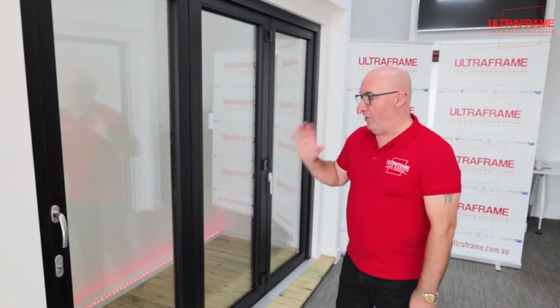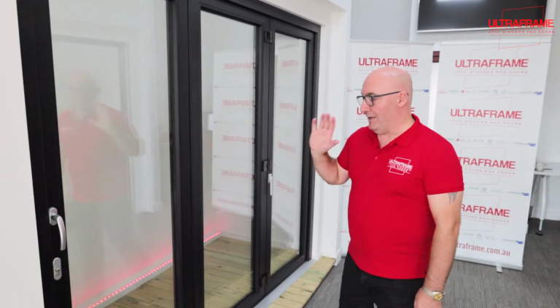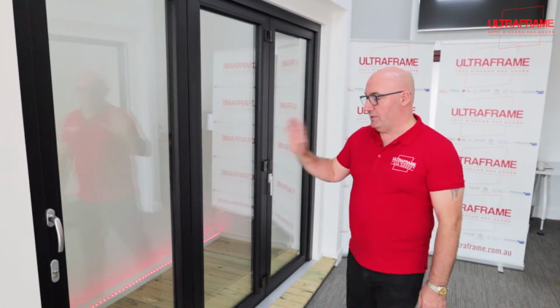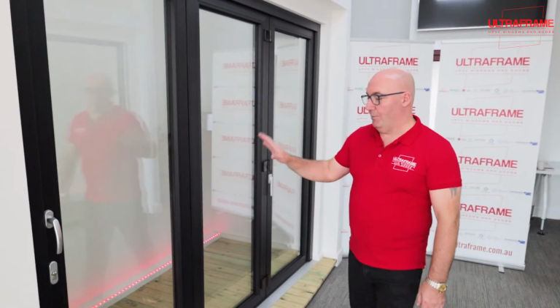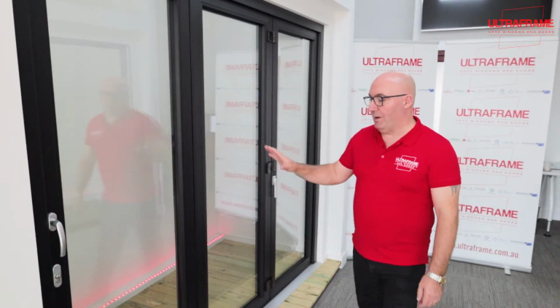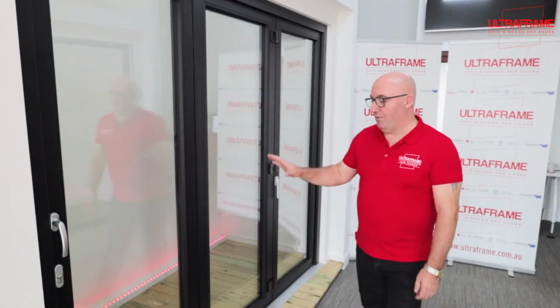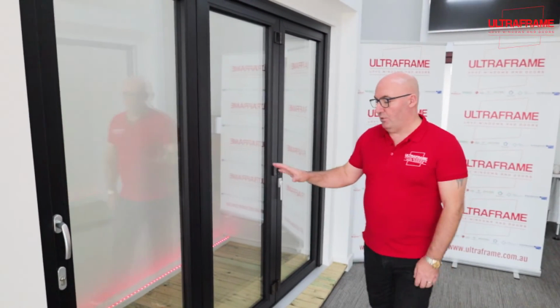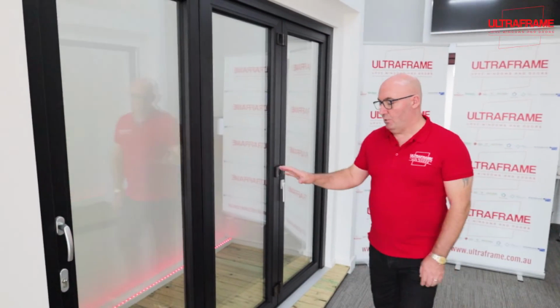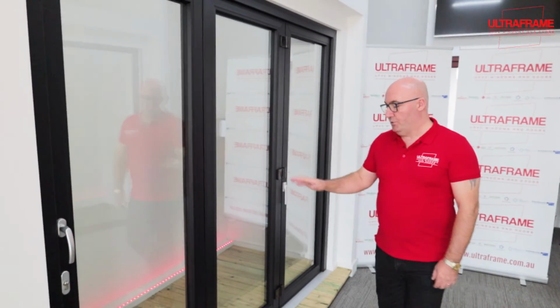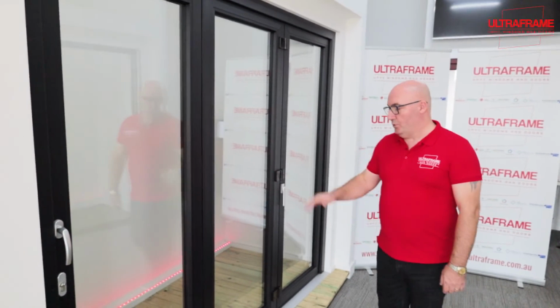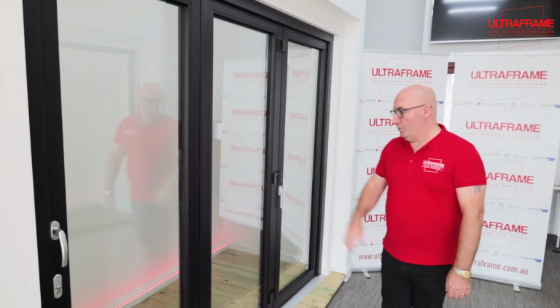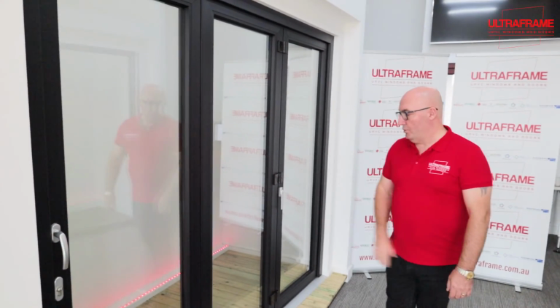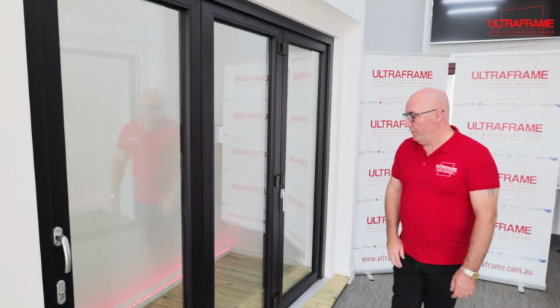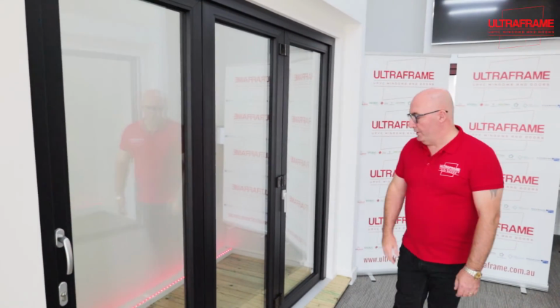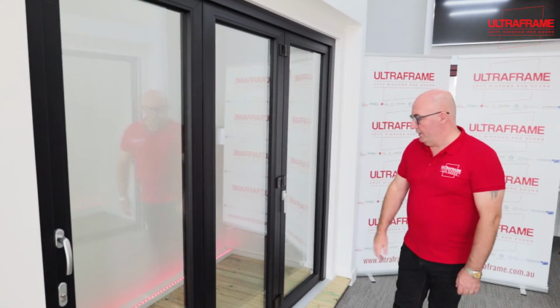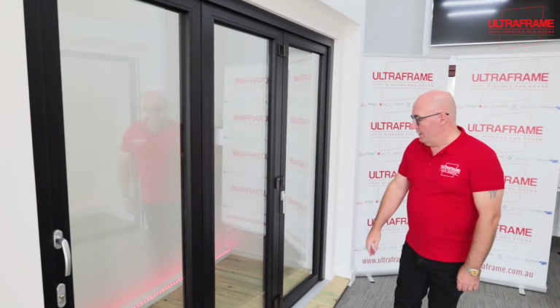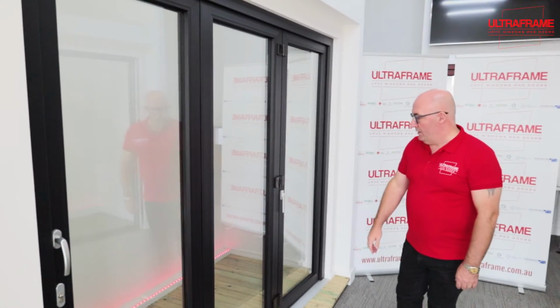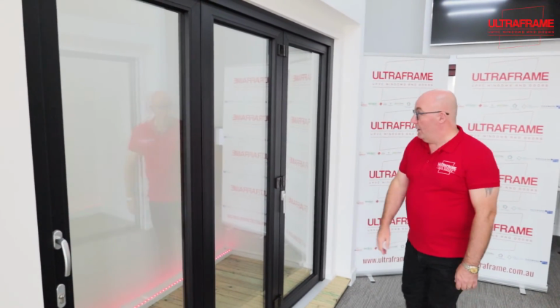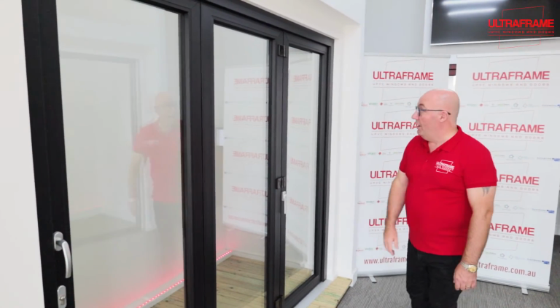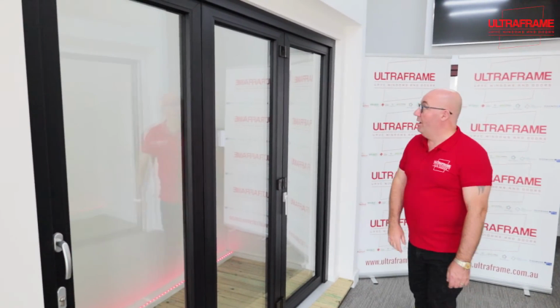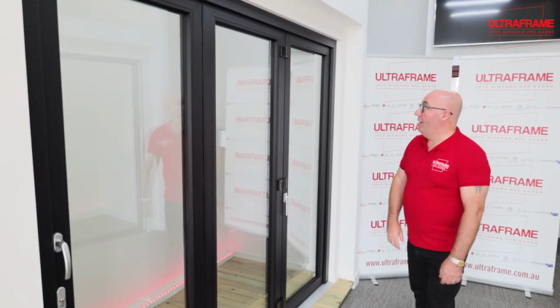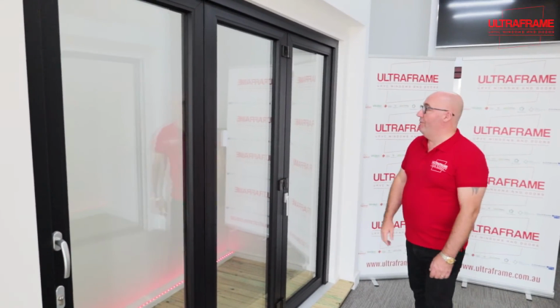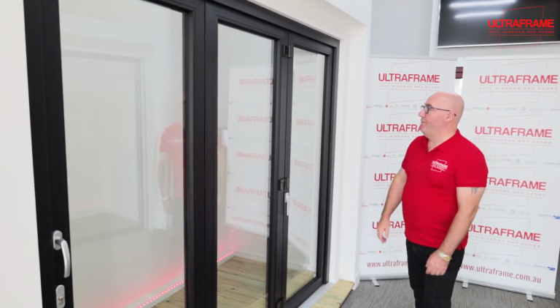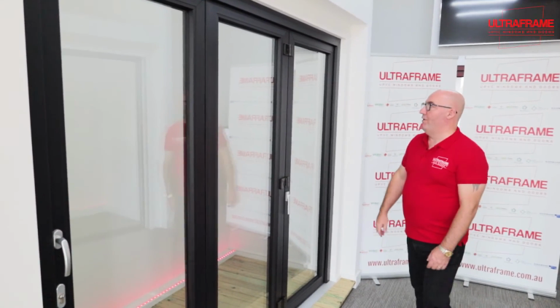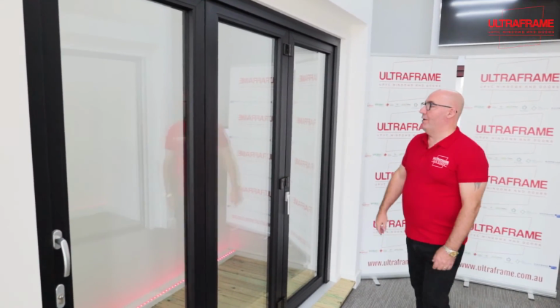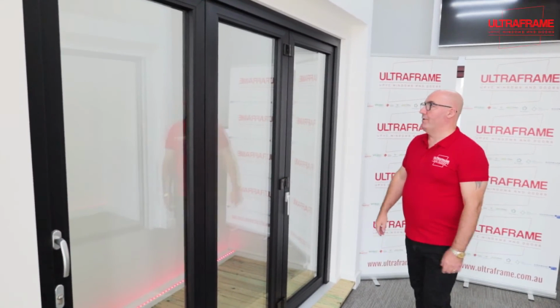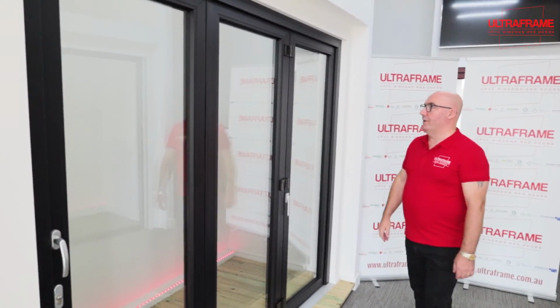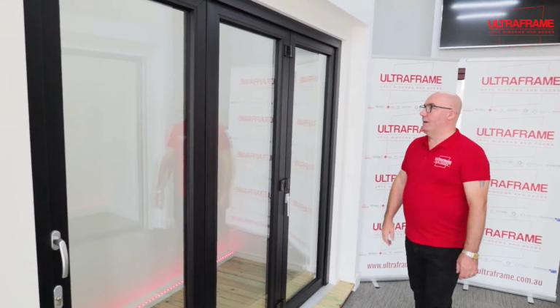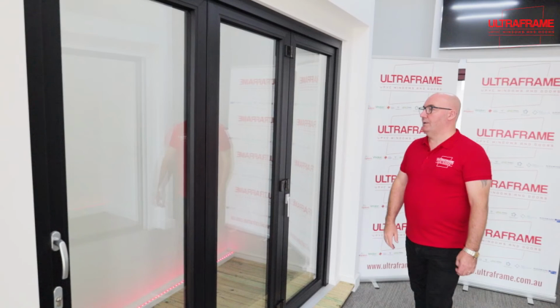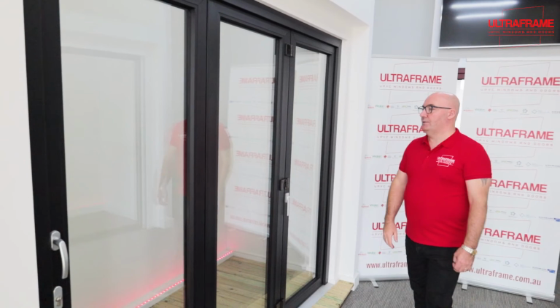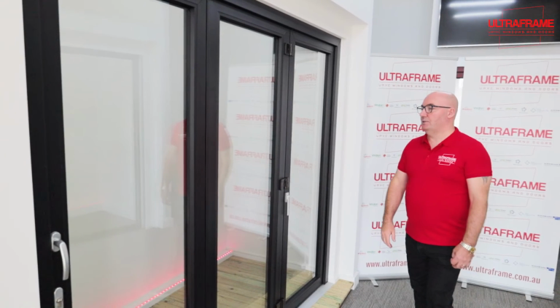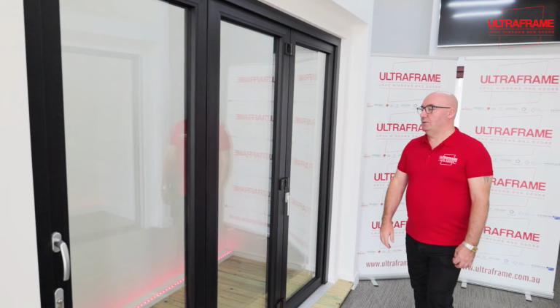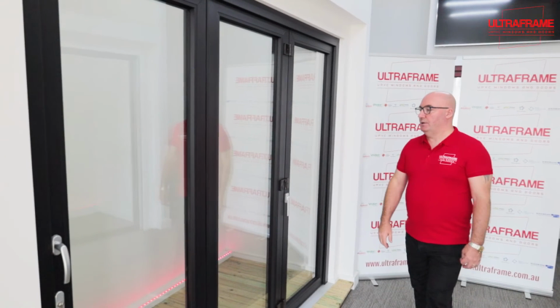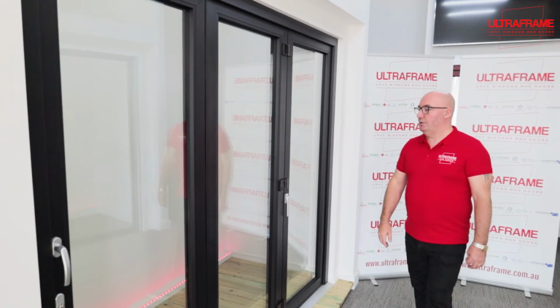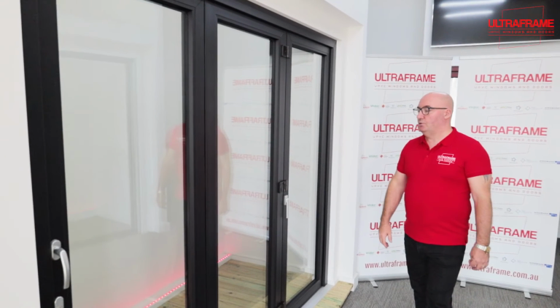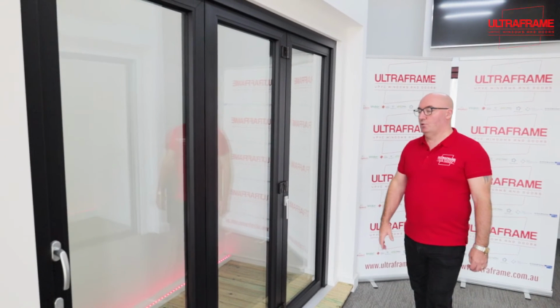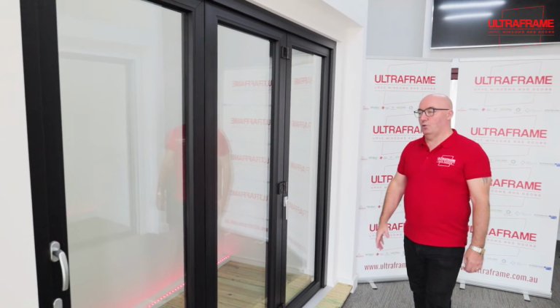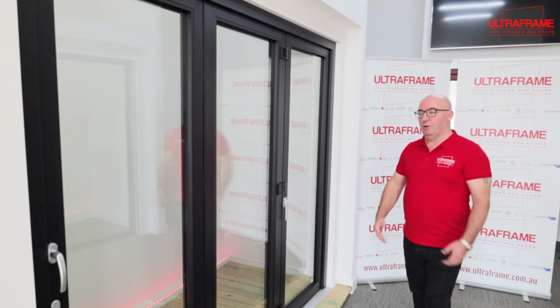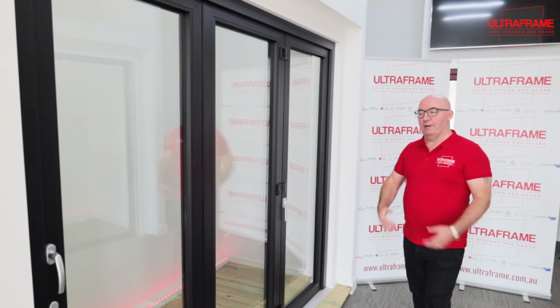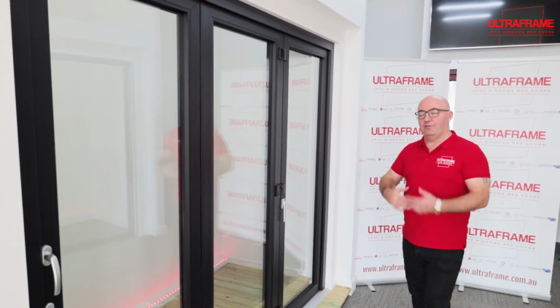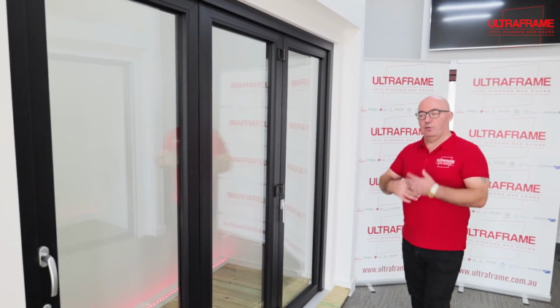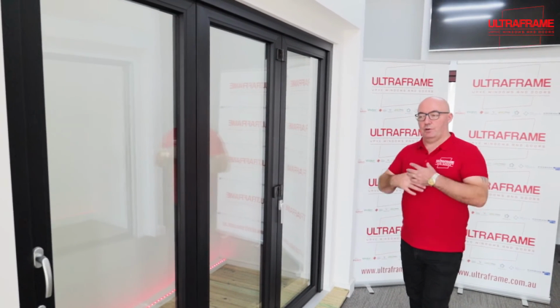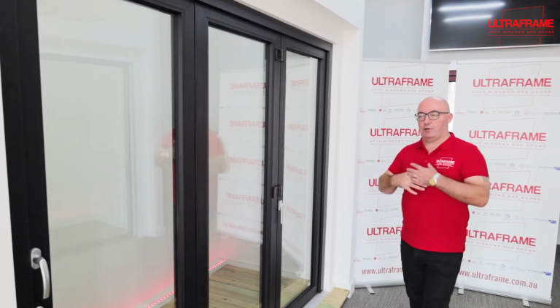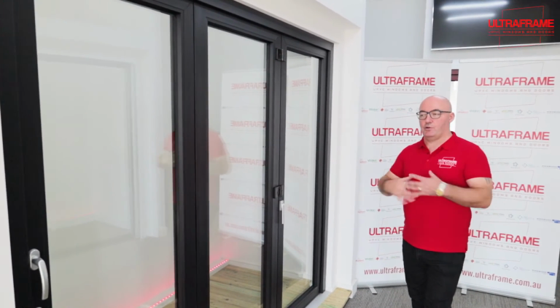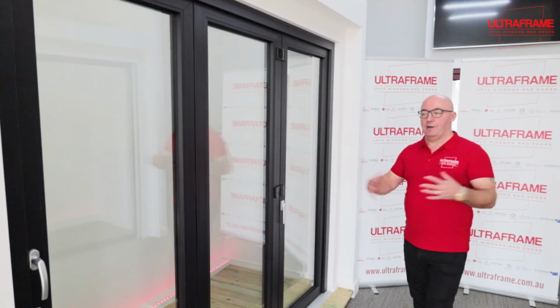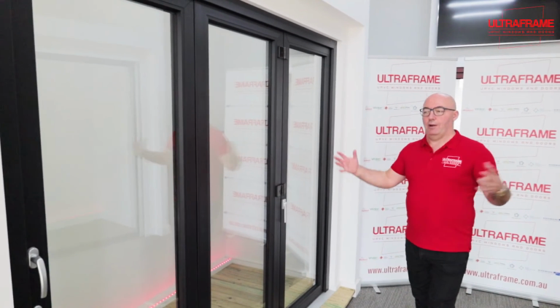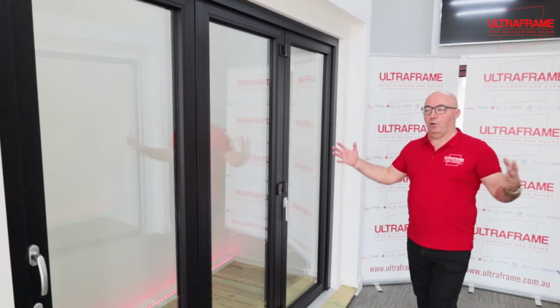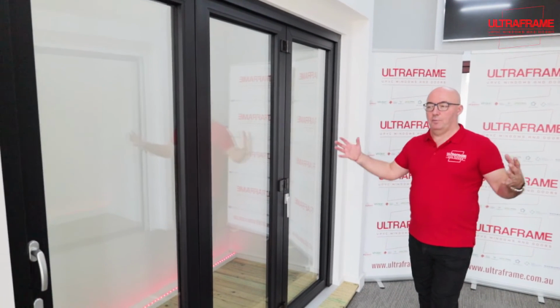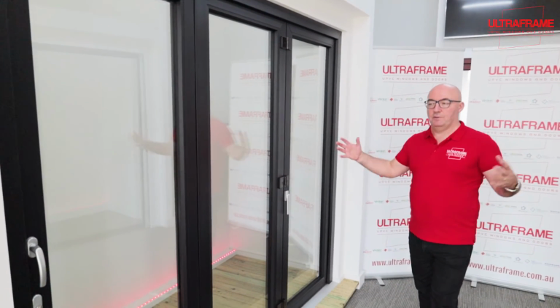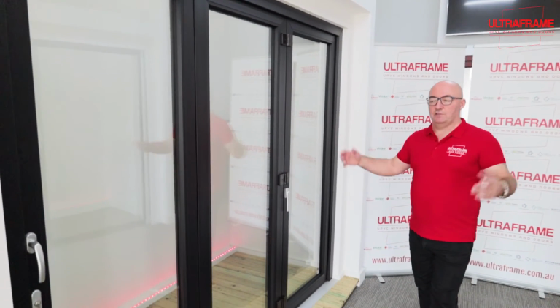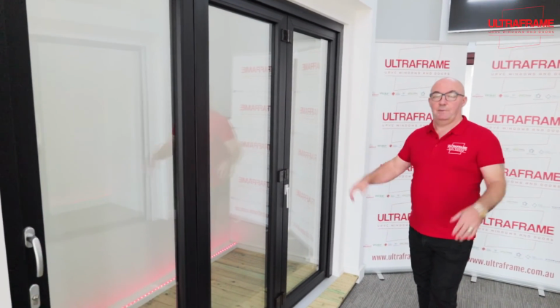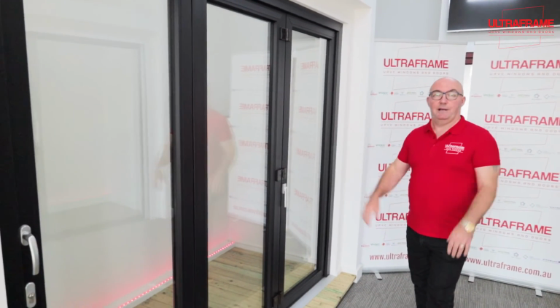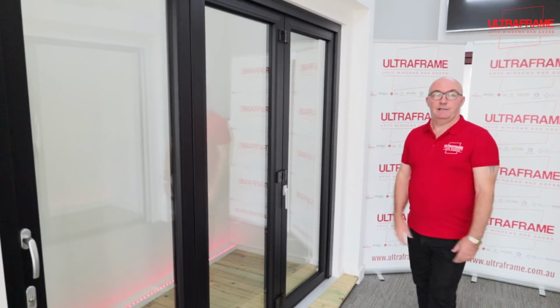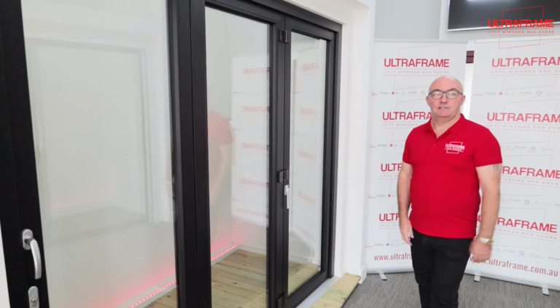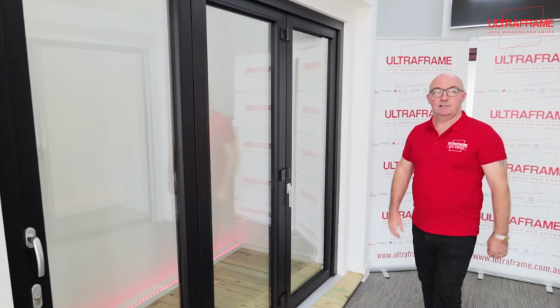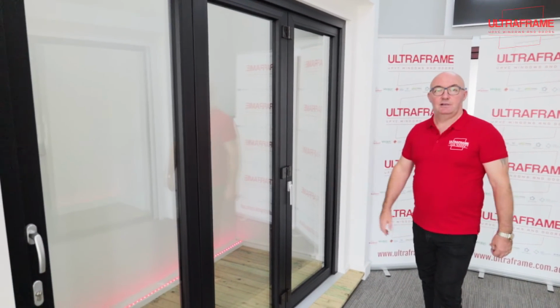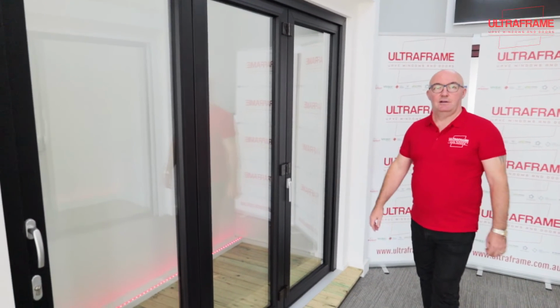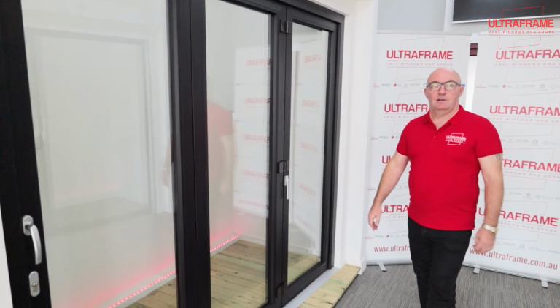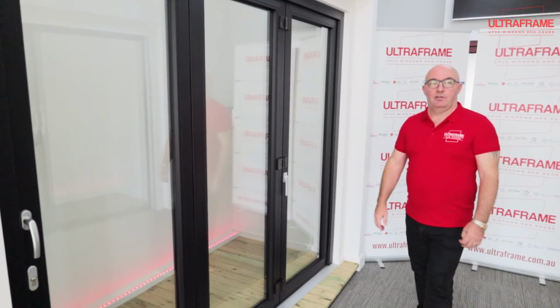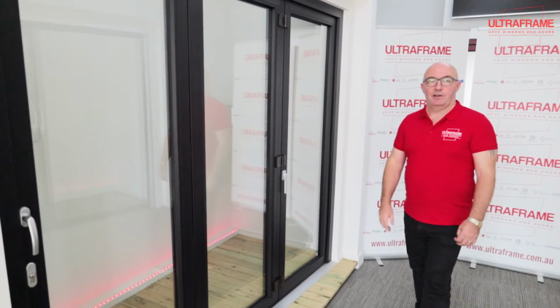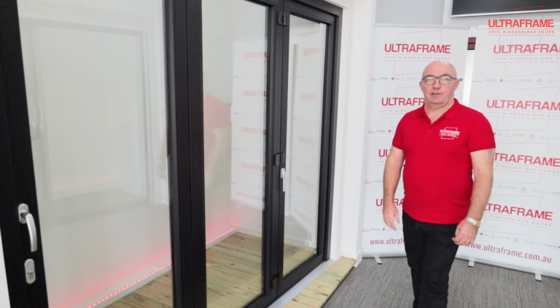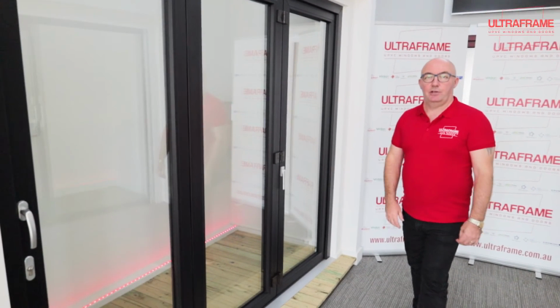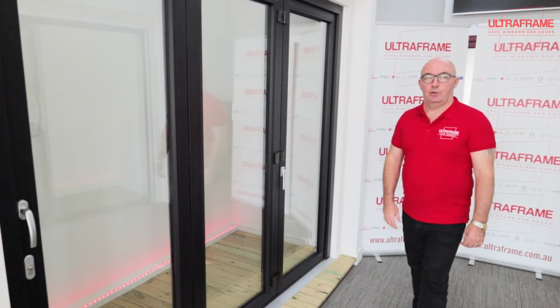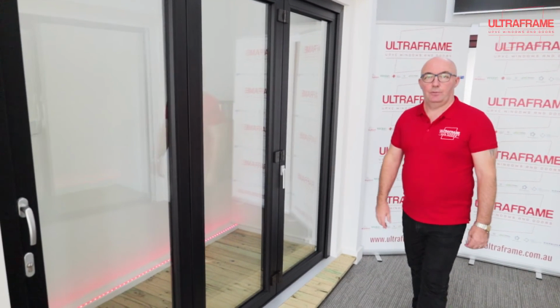That's a bifold door — a very nice door if you want to create open space. Thank you.